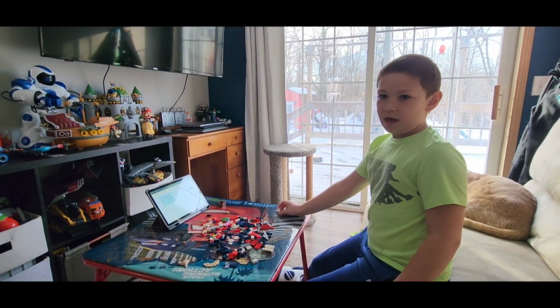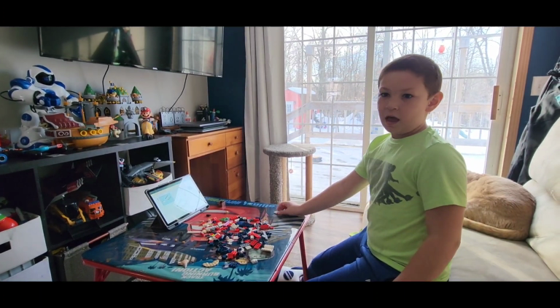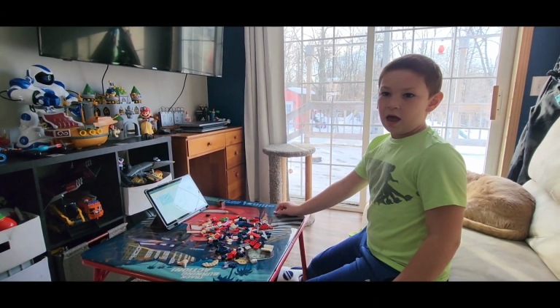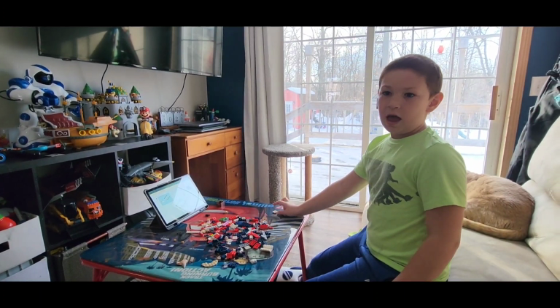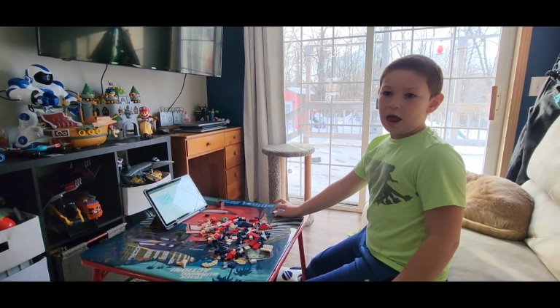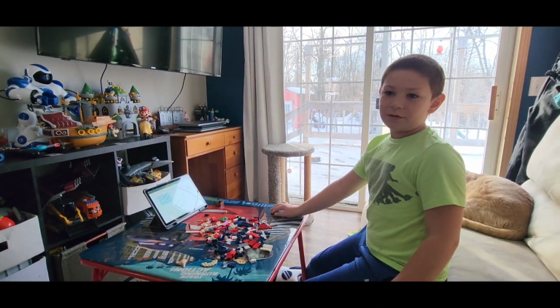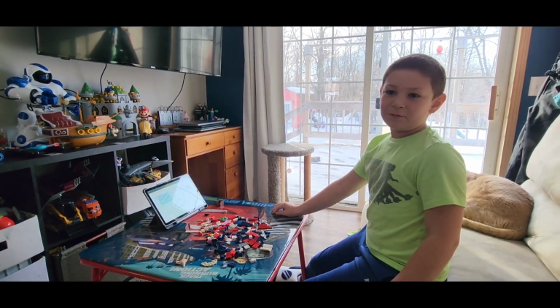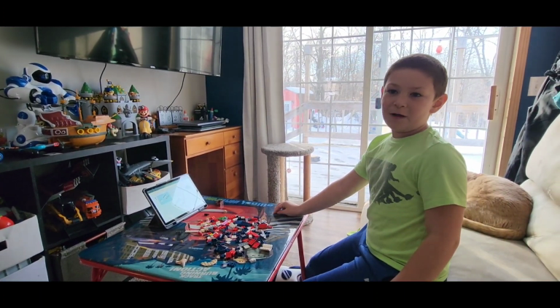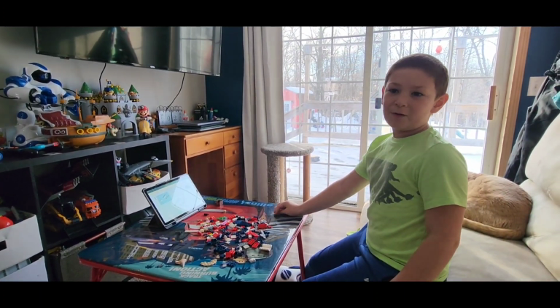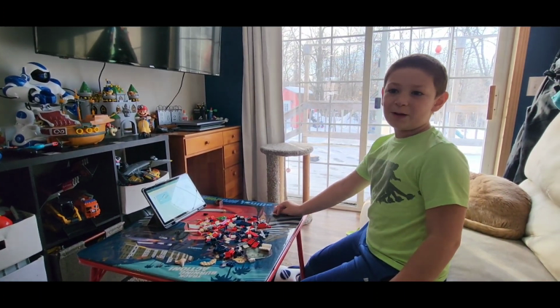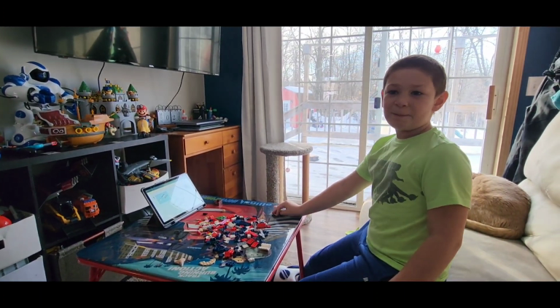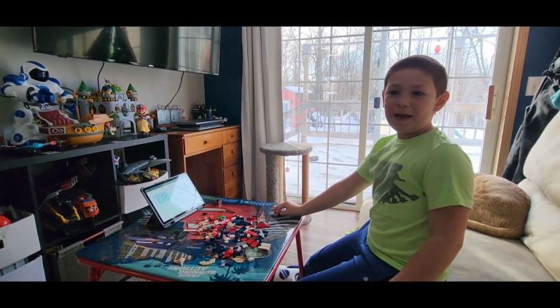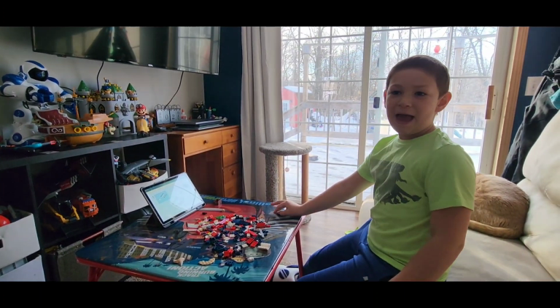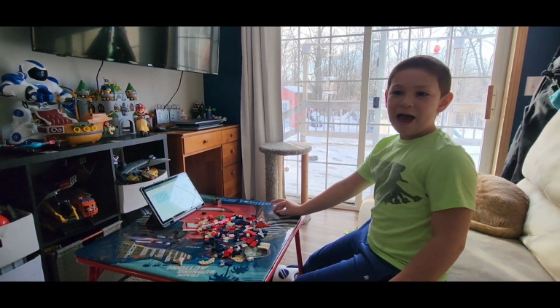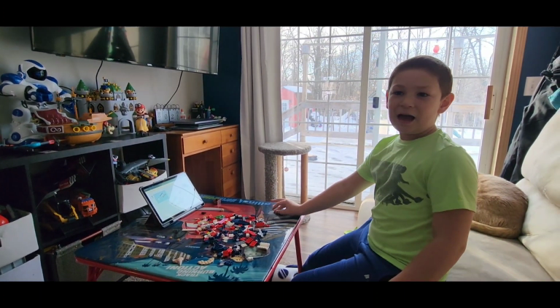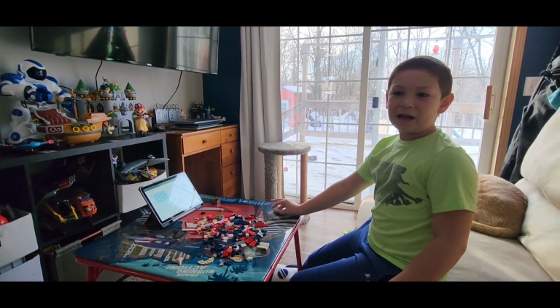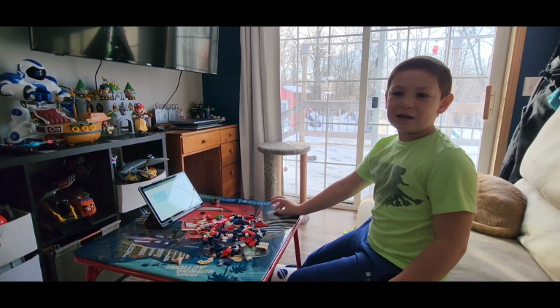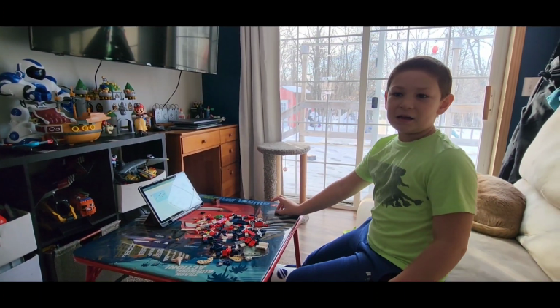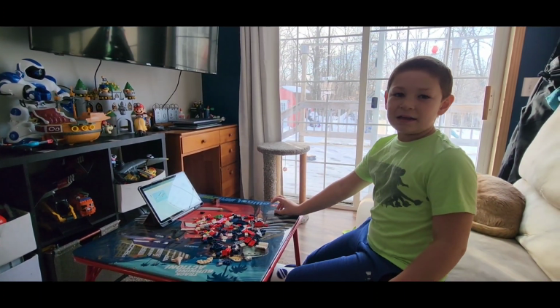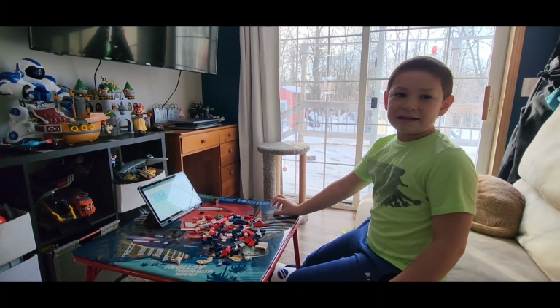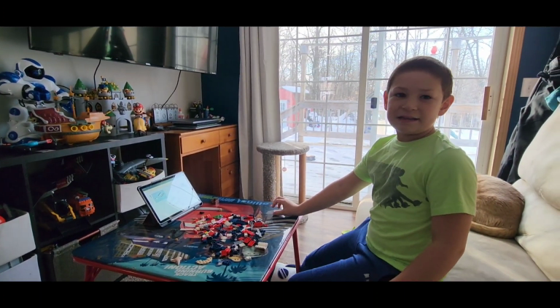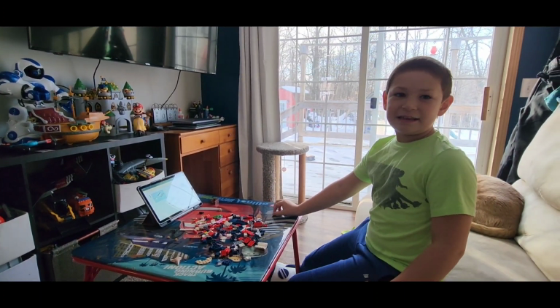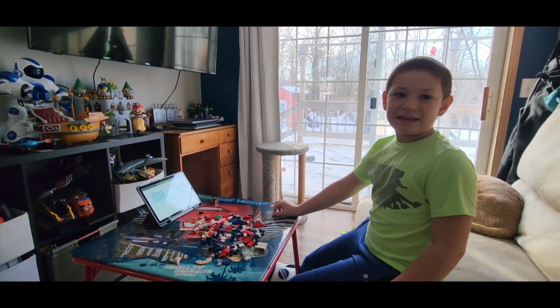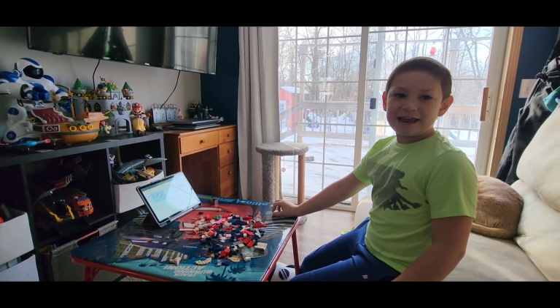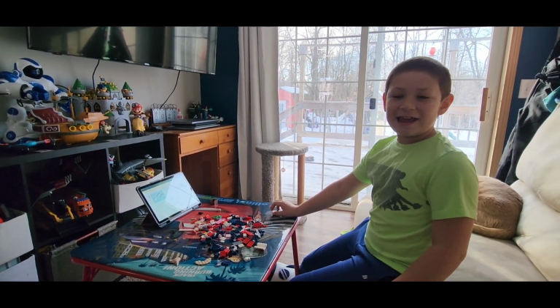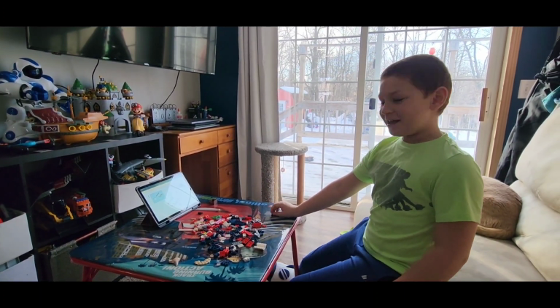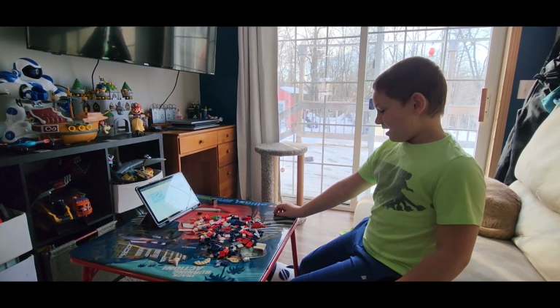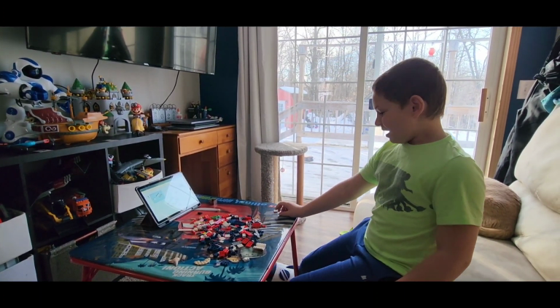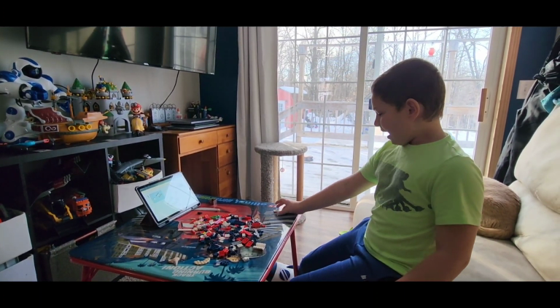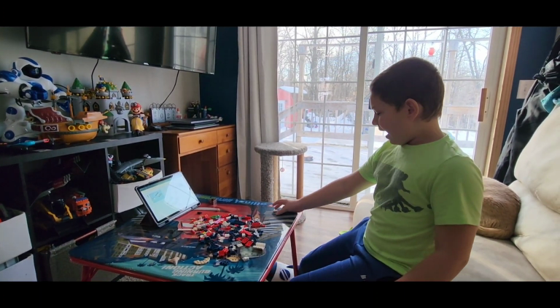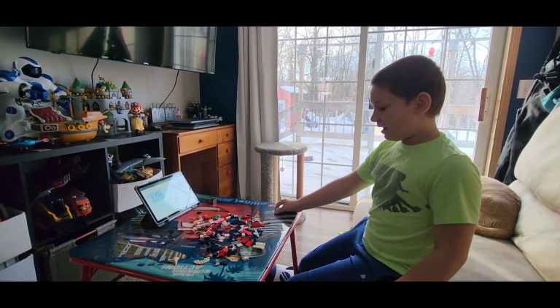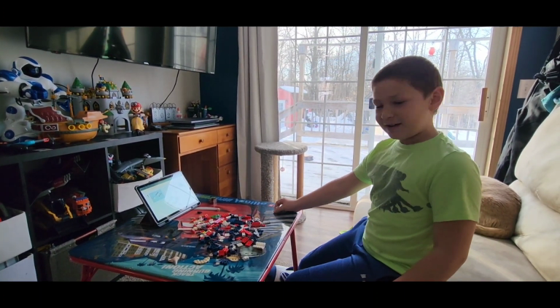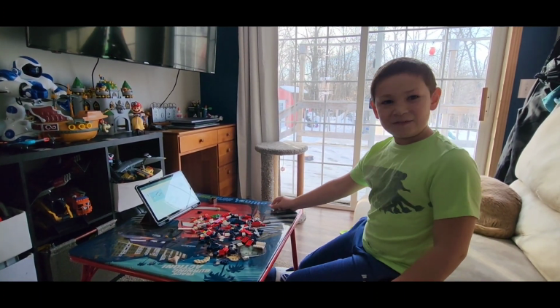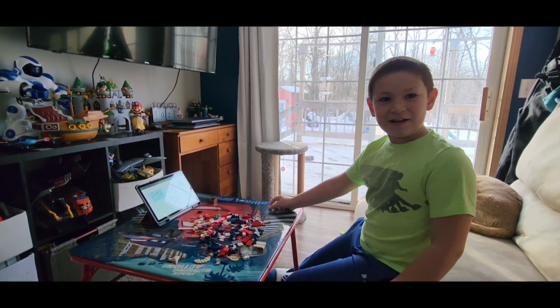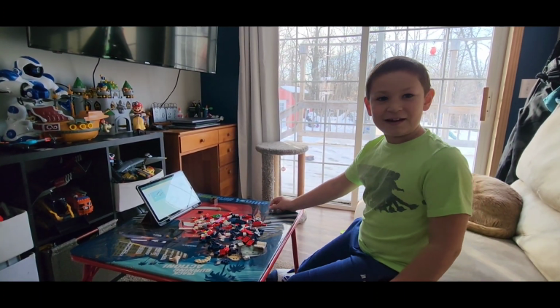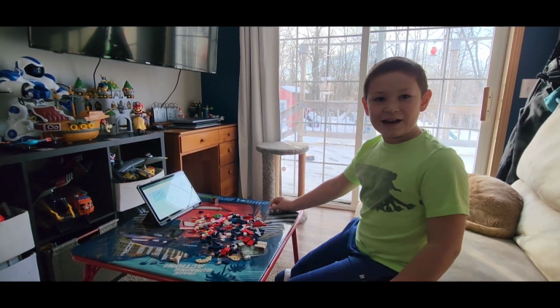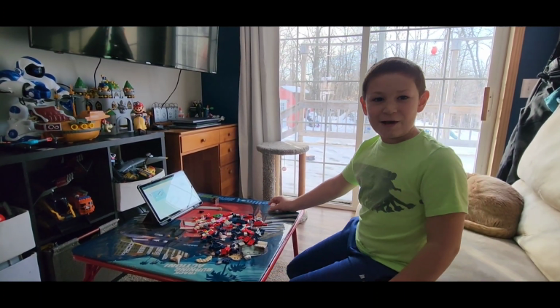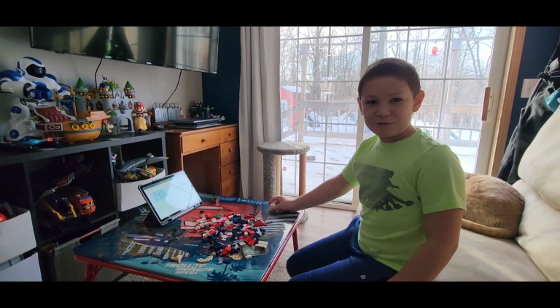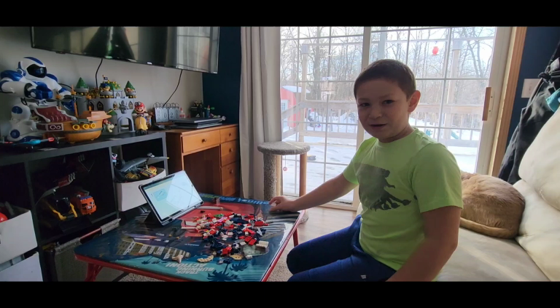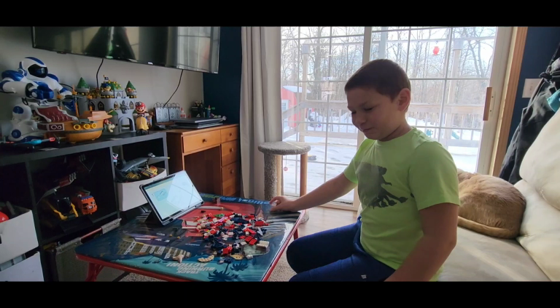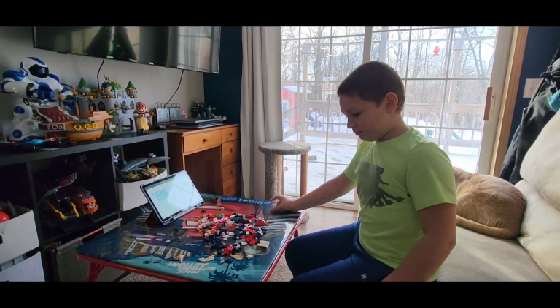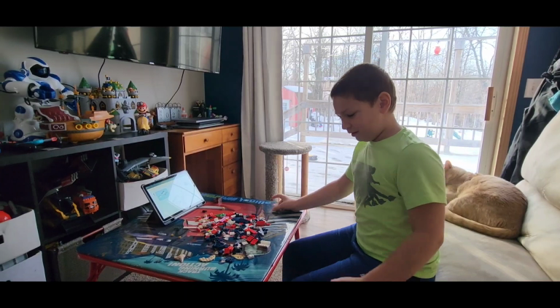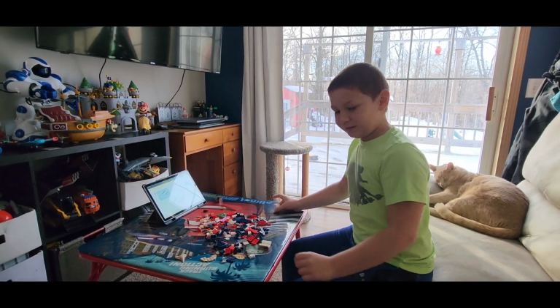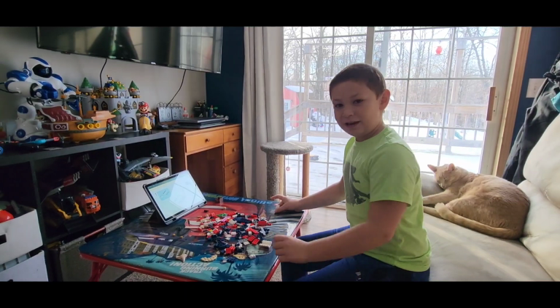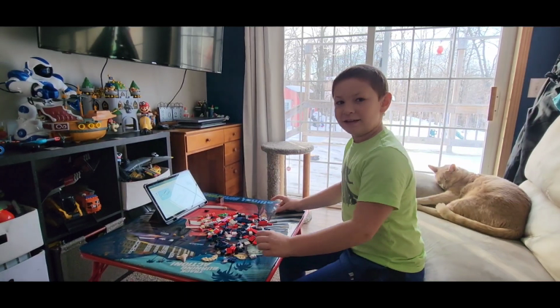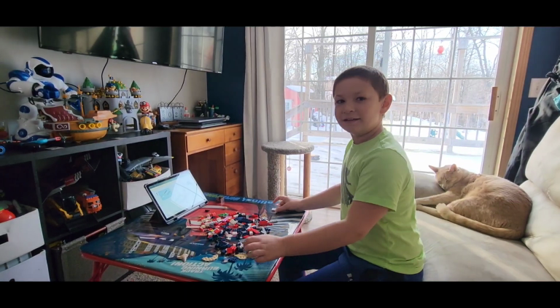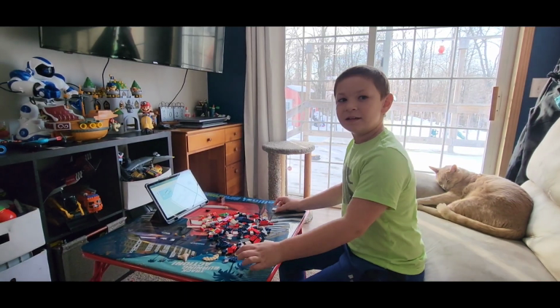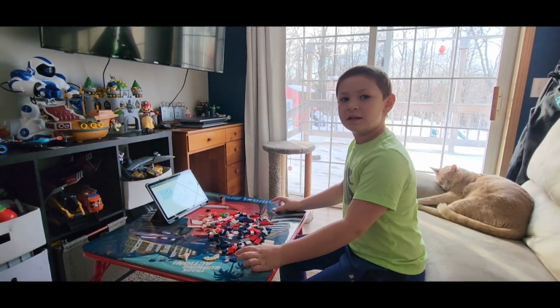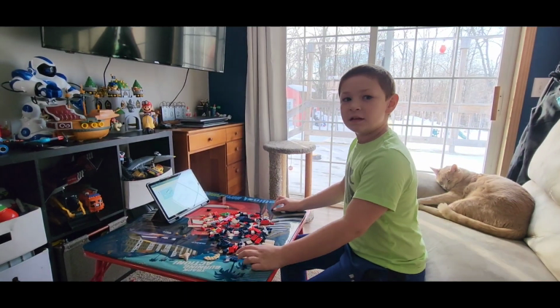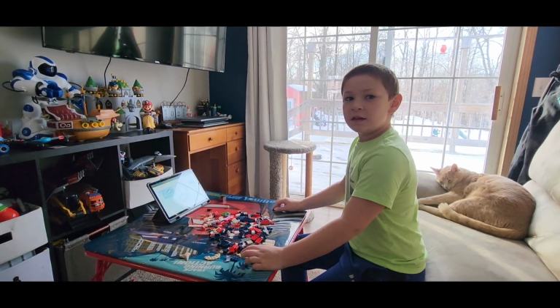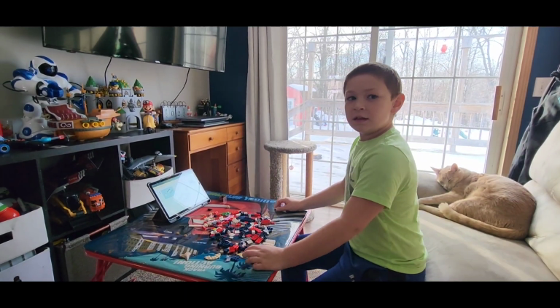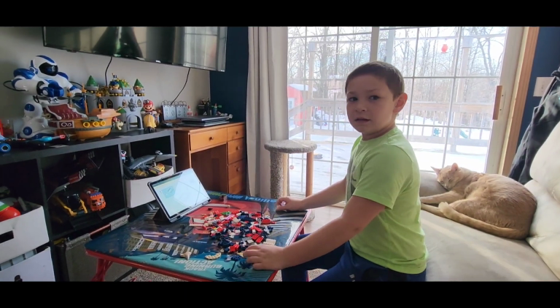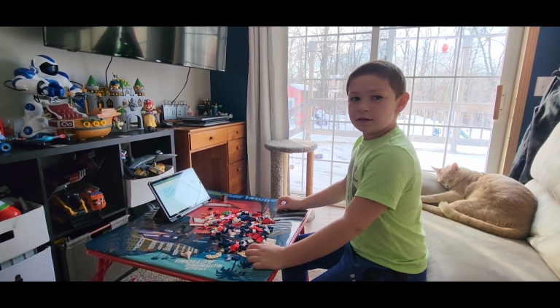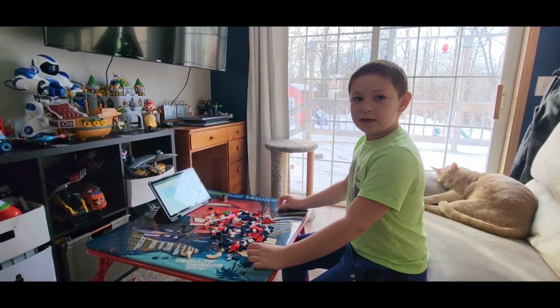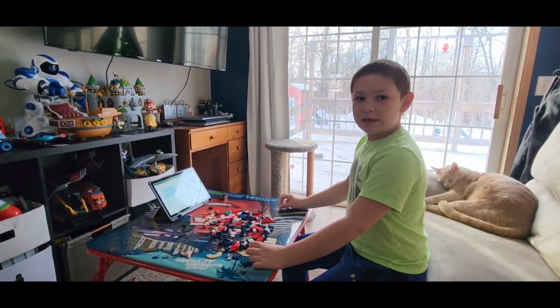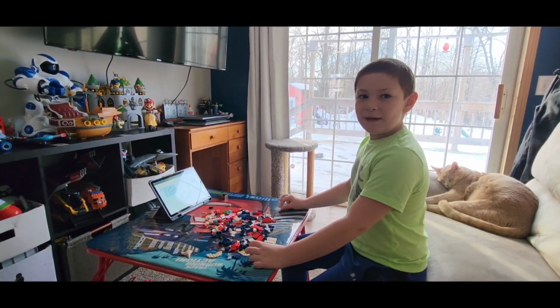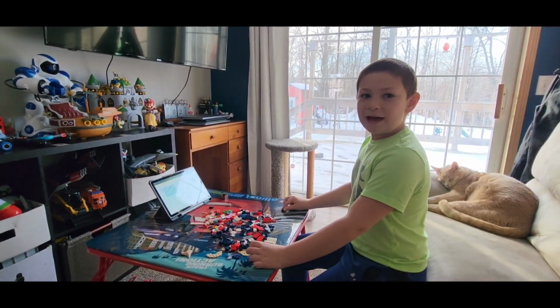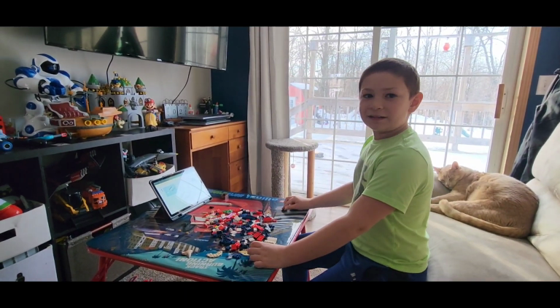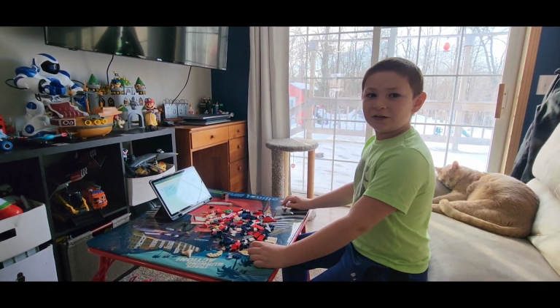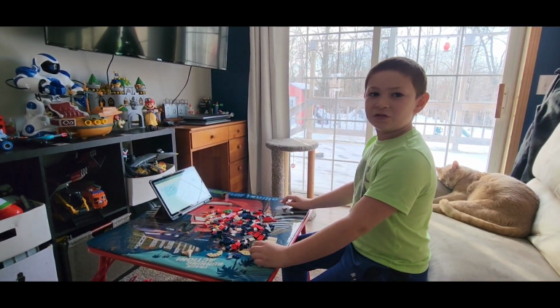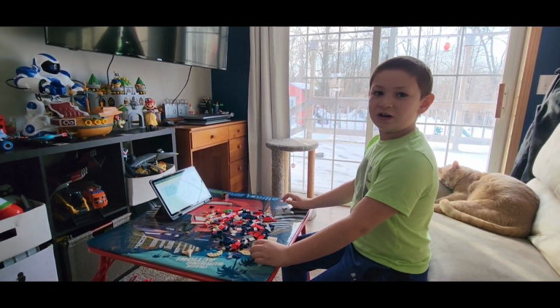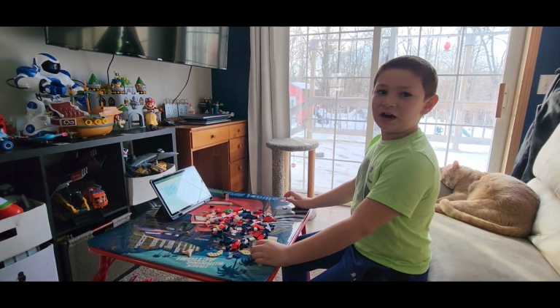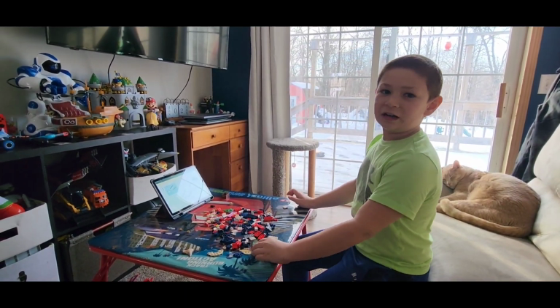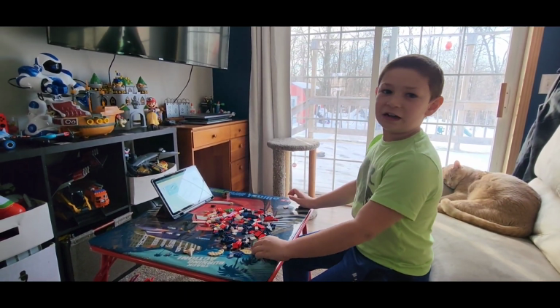And welcome back. Today and right now we are building the basking shark.